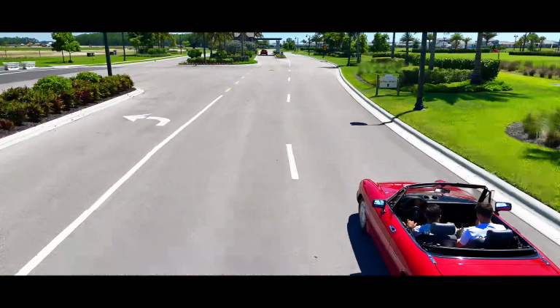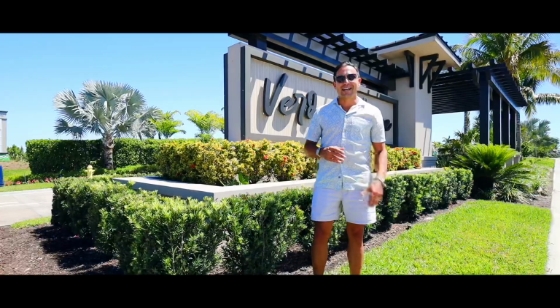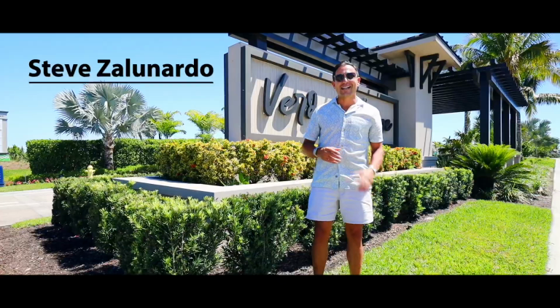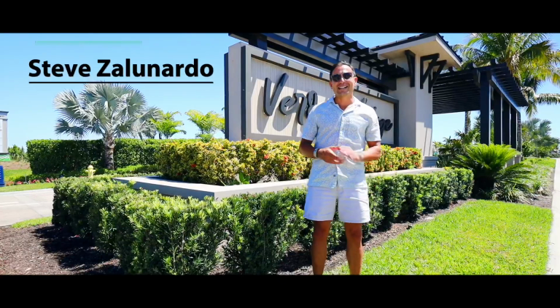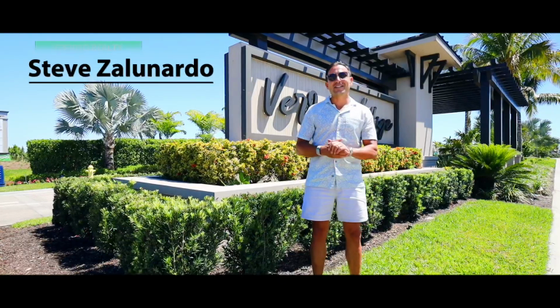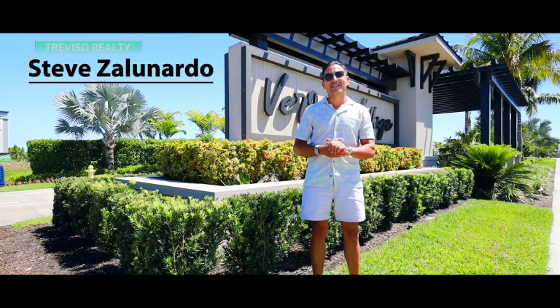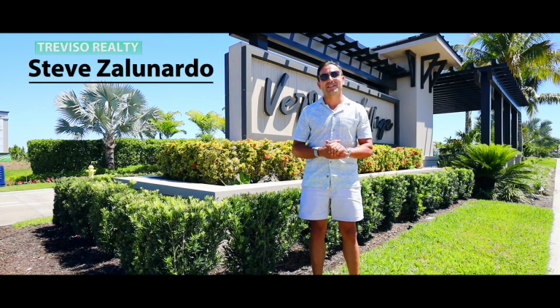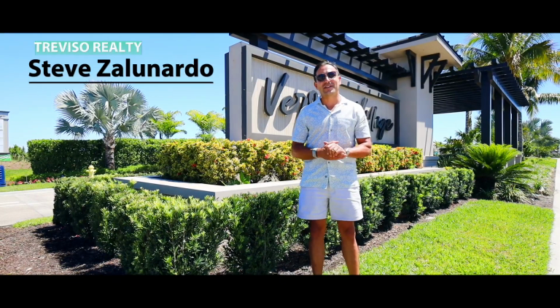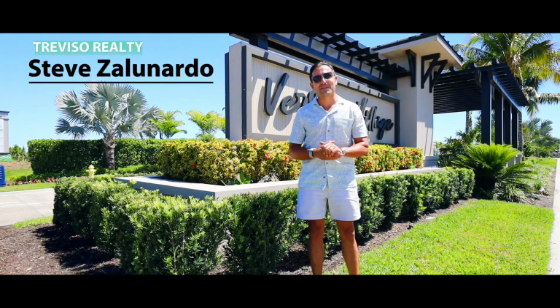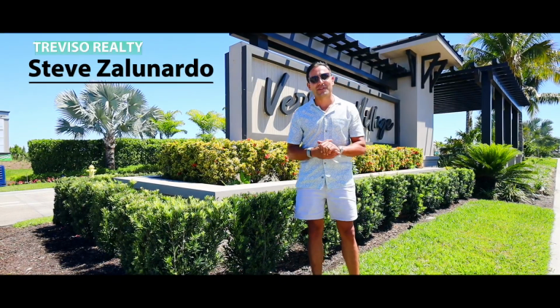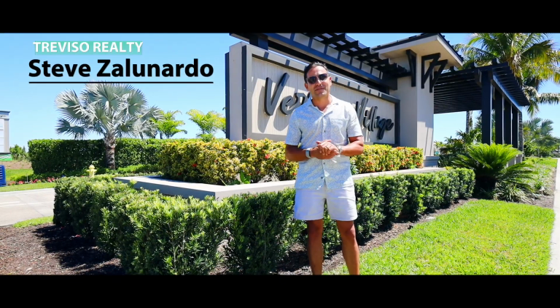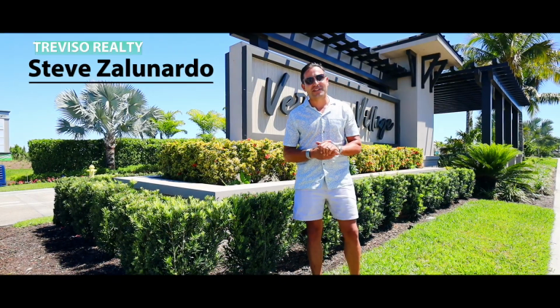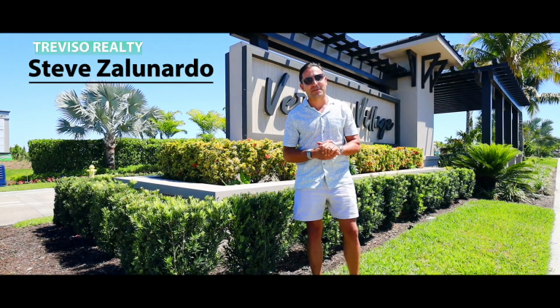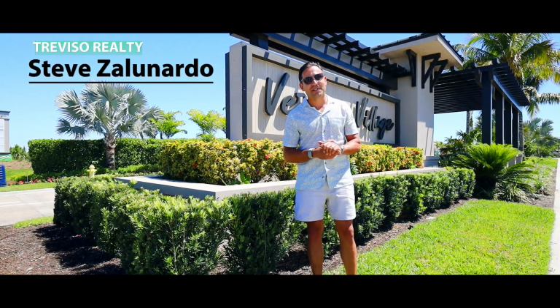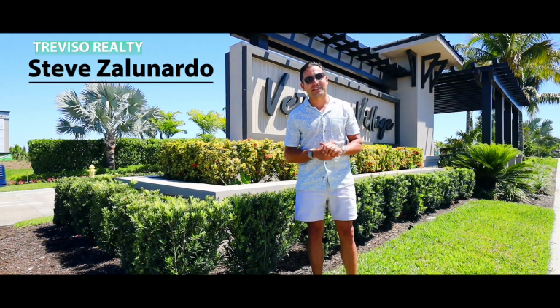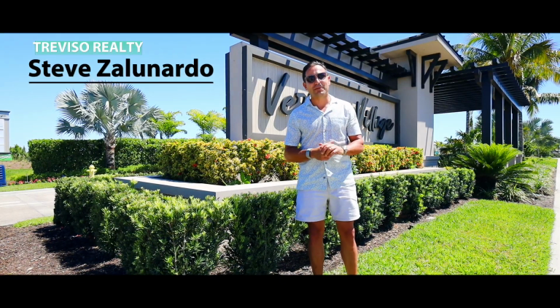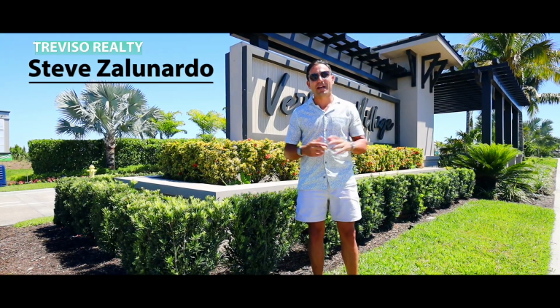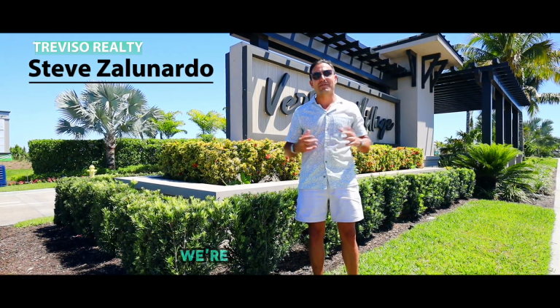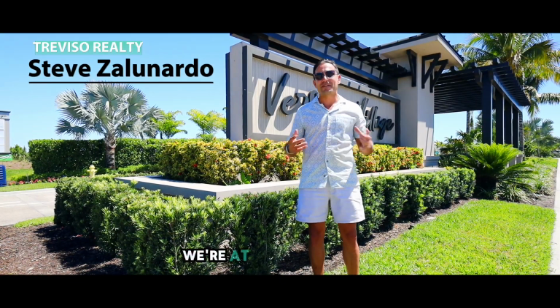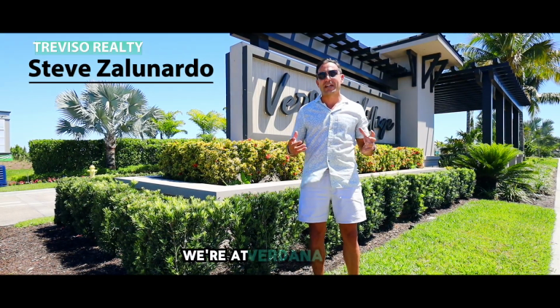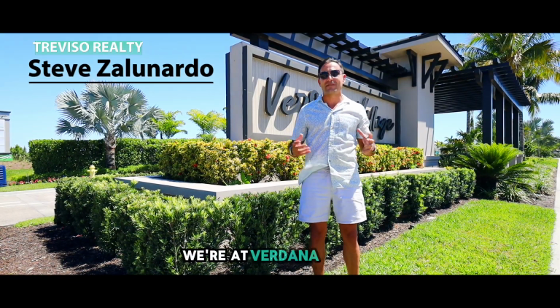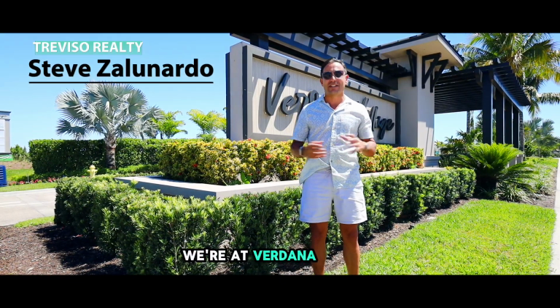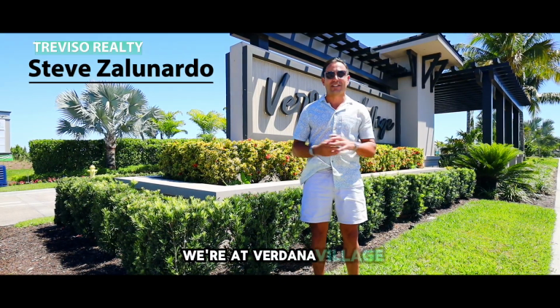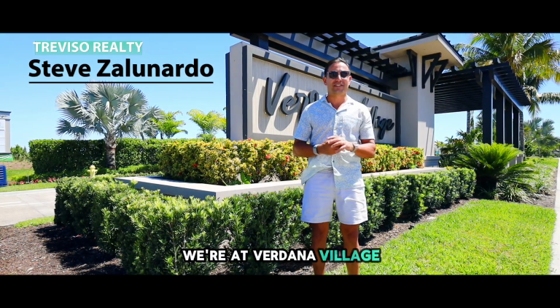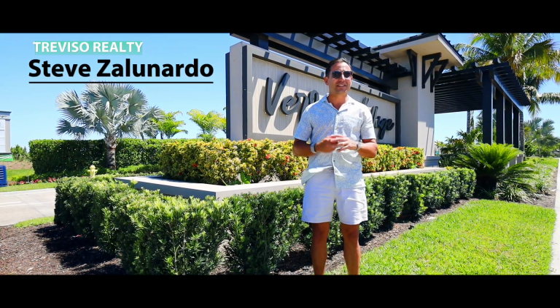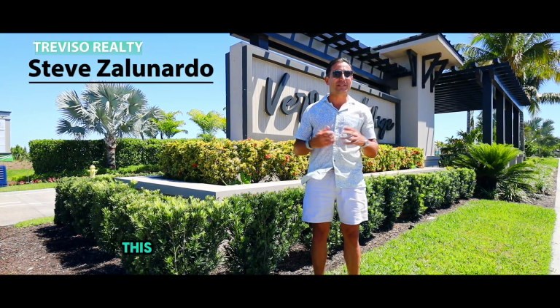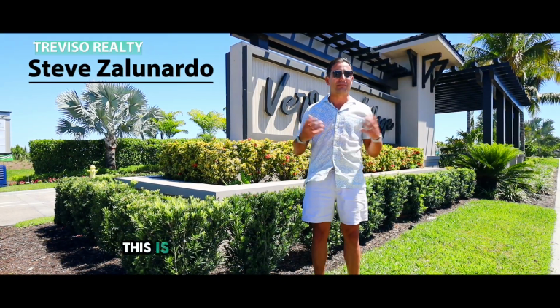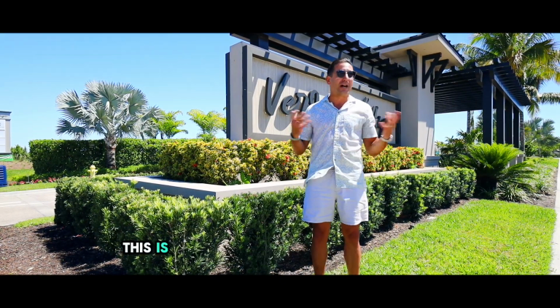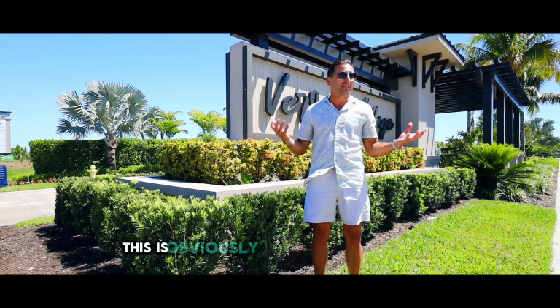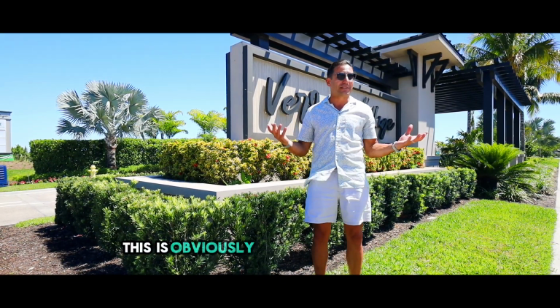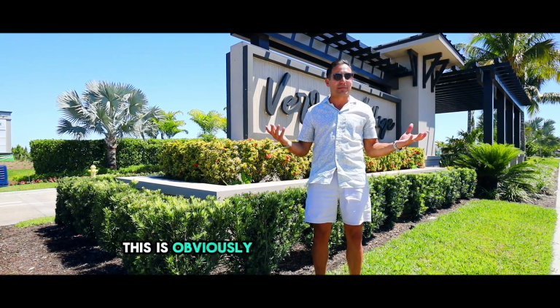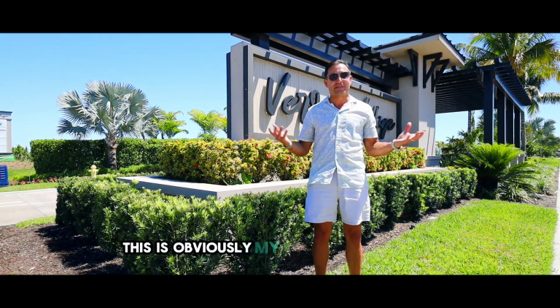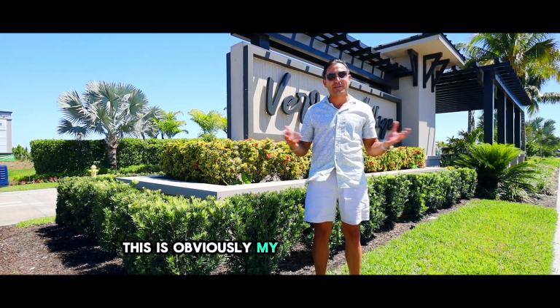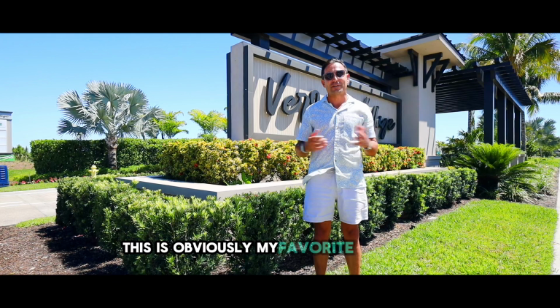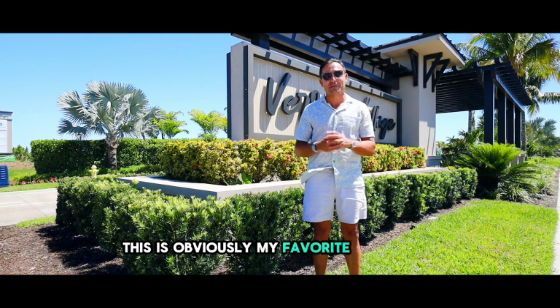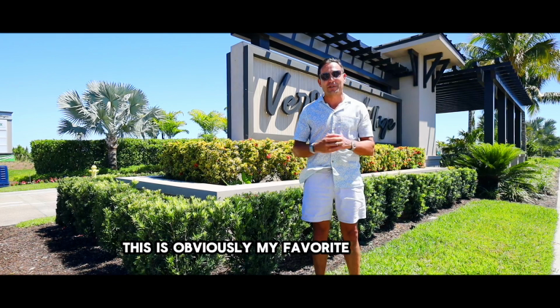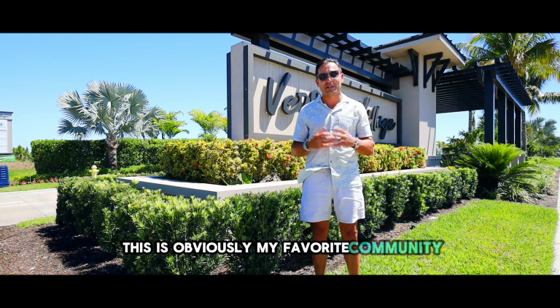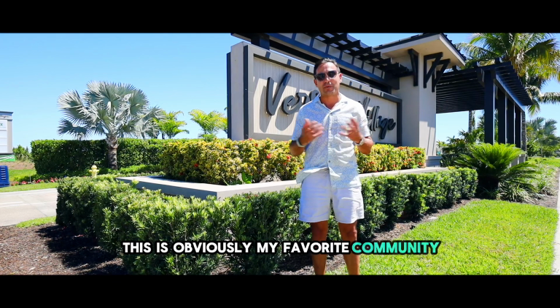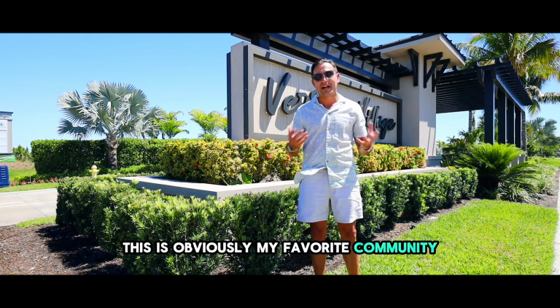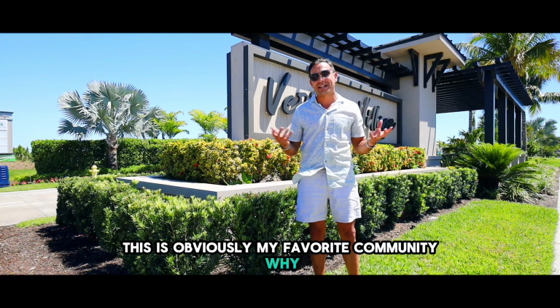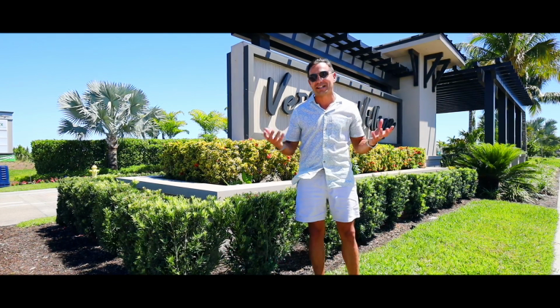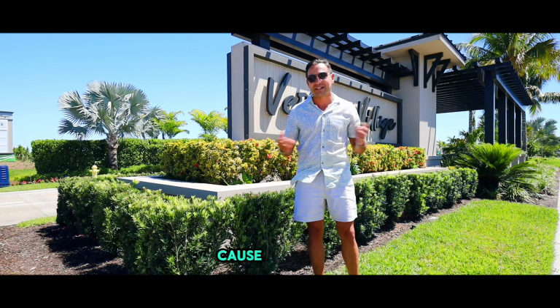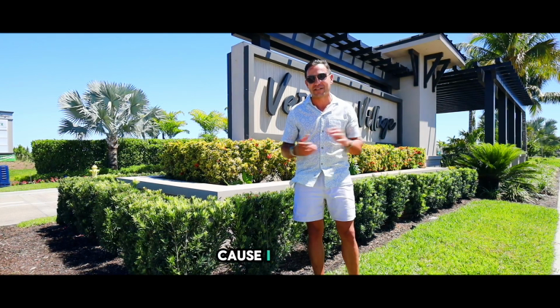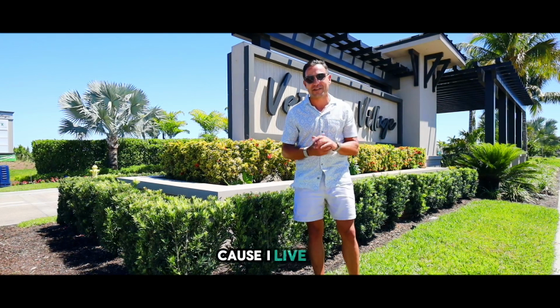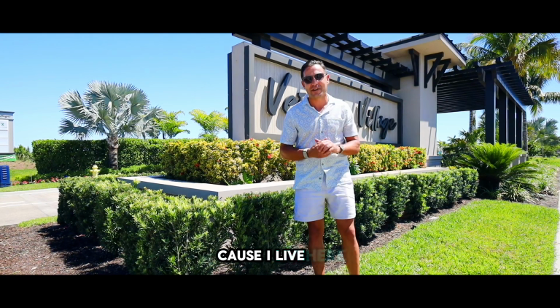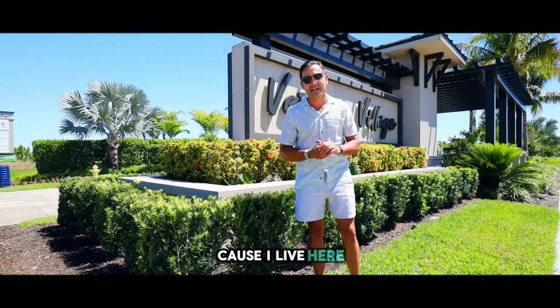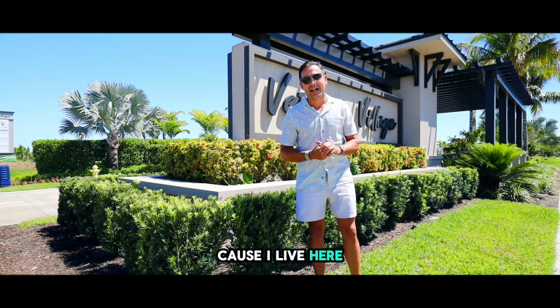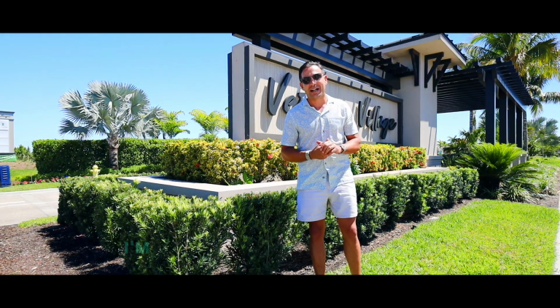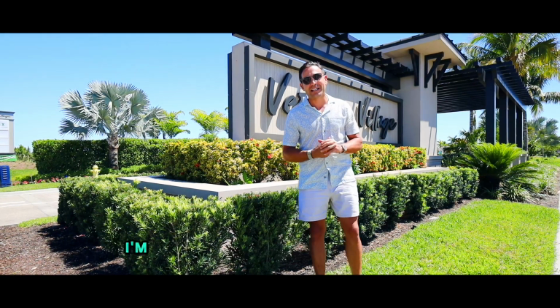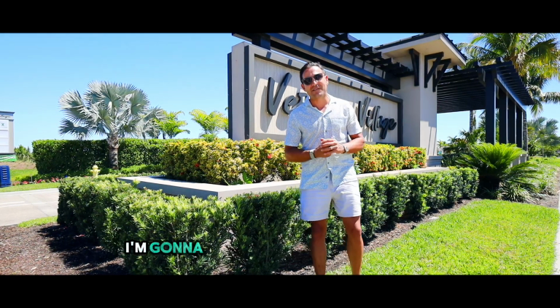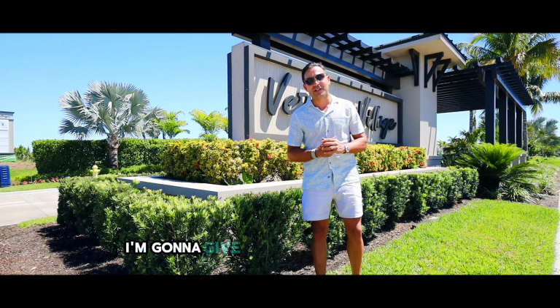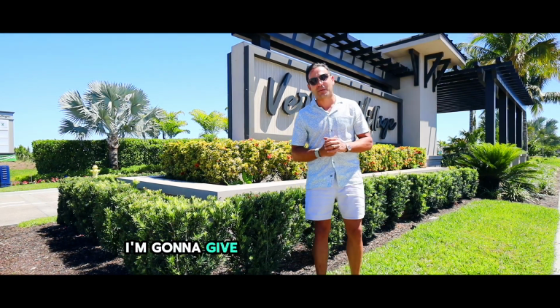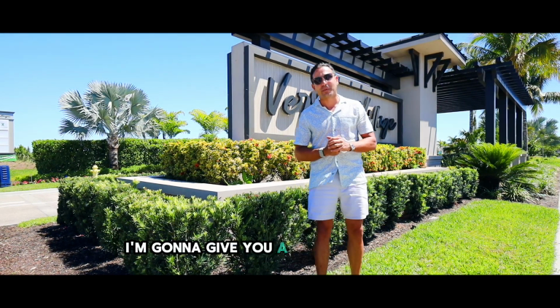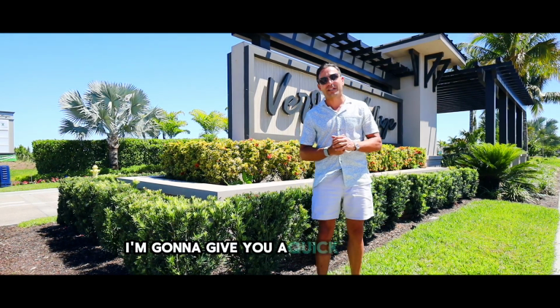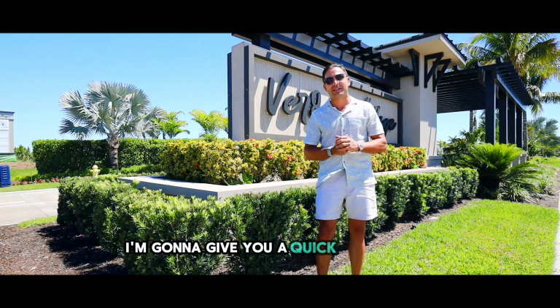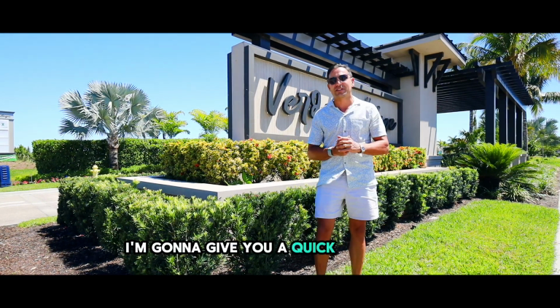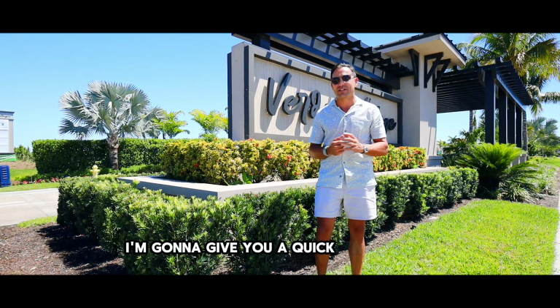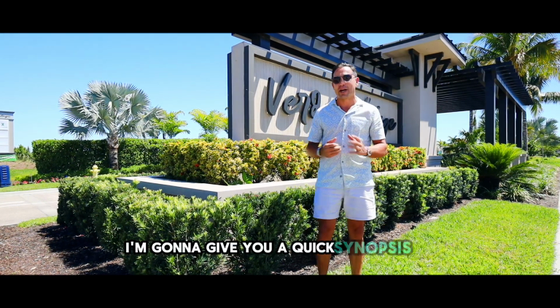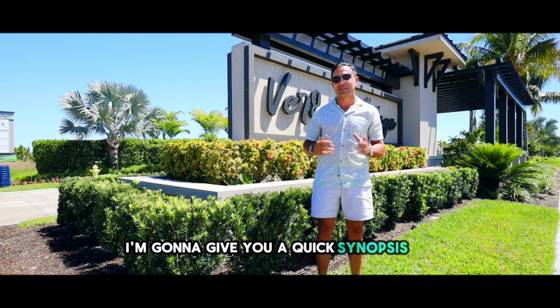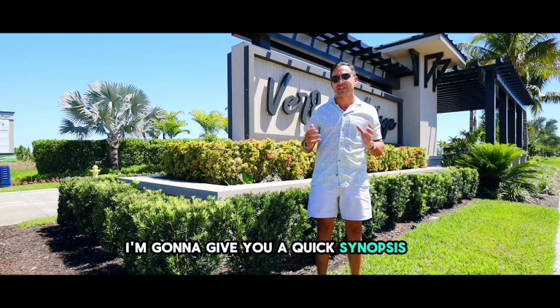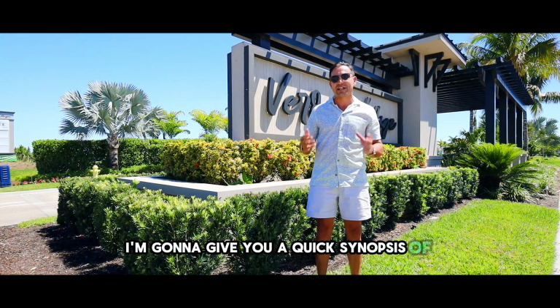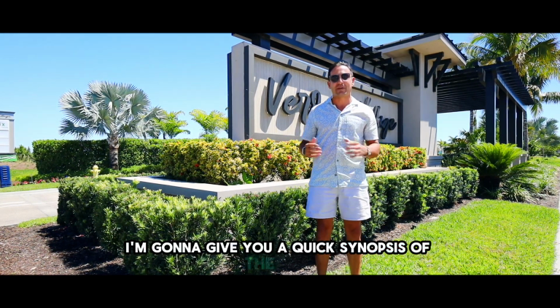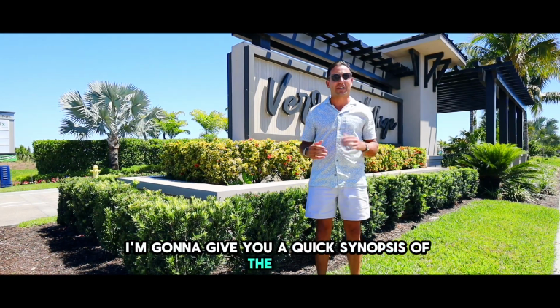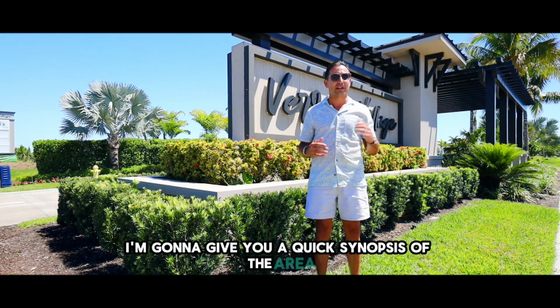Hey, it's Steve Zanardo here with Chaviza Realty. We're at Verdana Village. This is obviously my favorite community. Why? Because I live here. I'm going to give you a quick synopsis of the area.